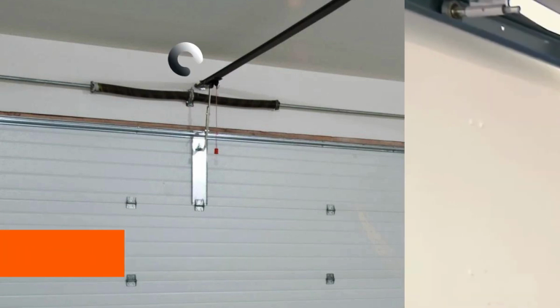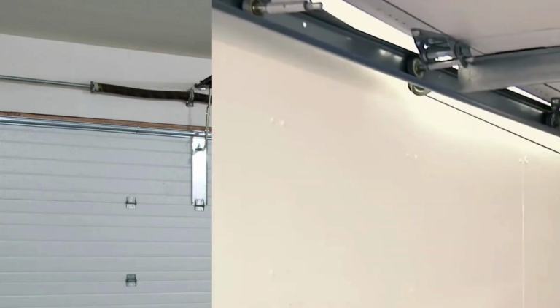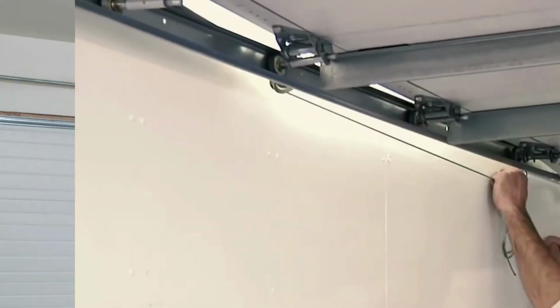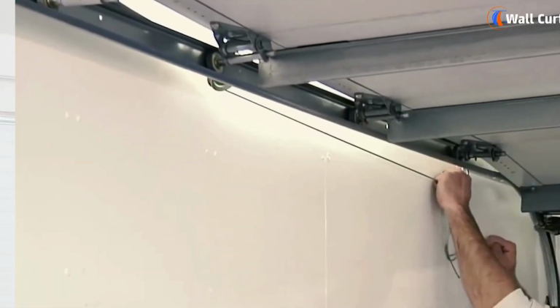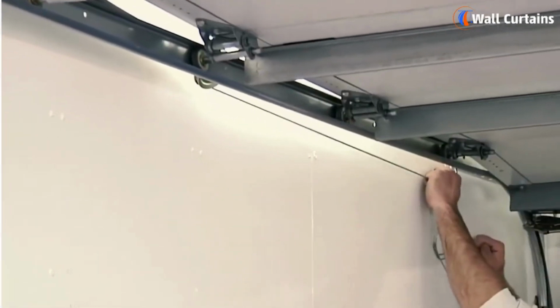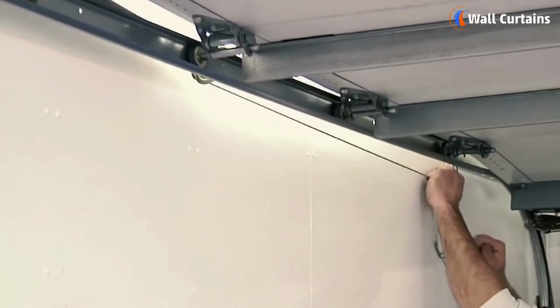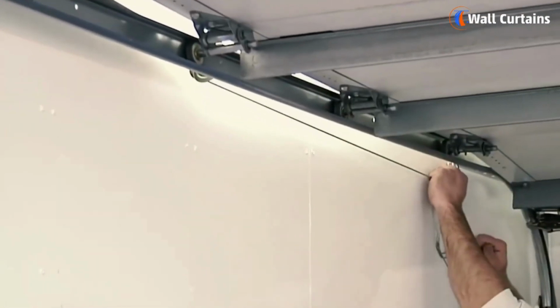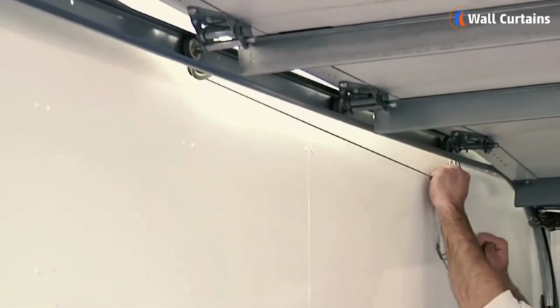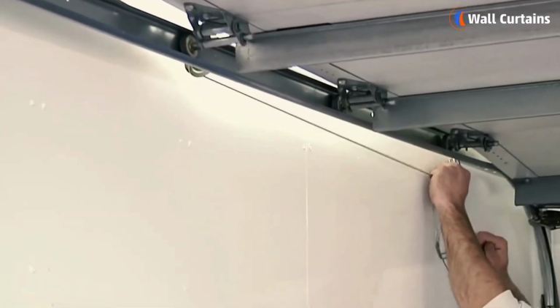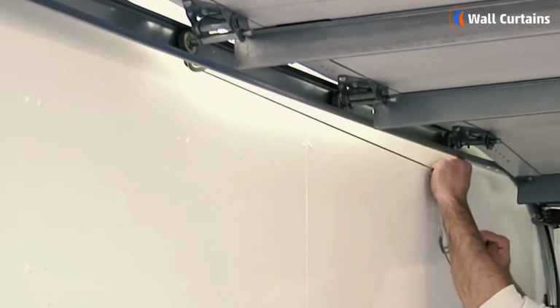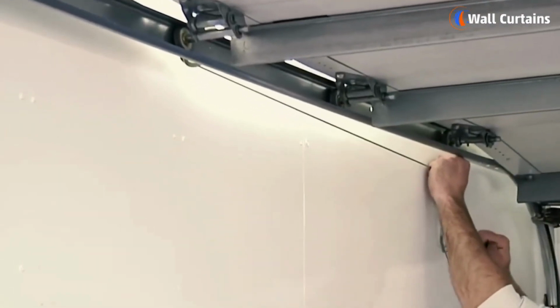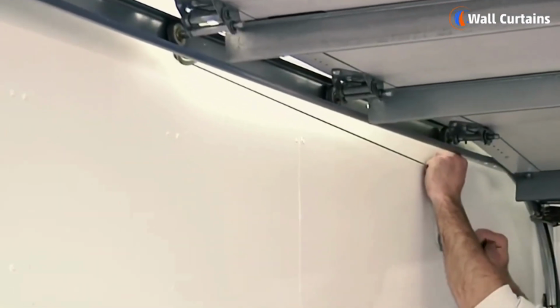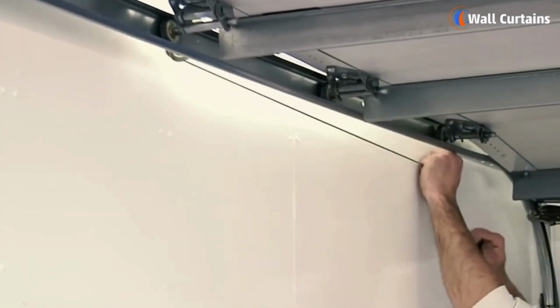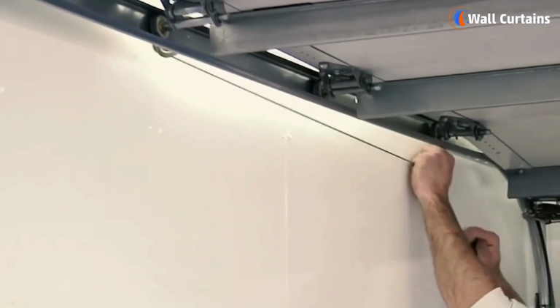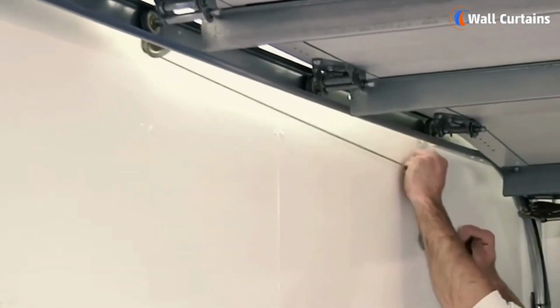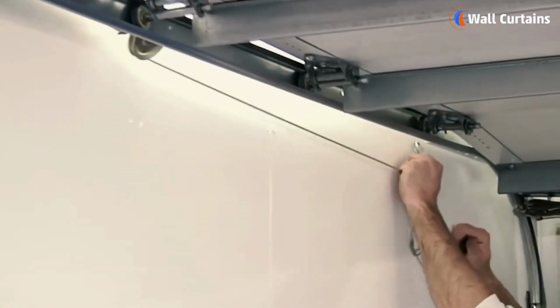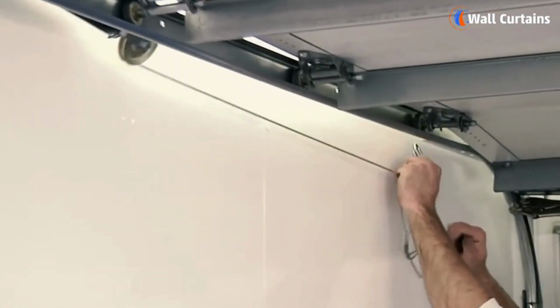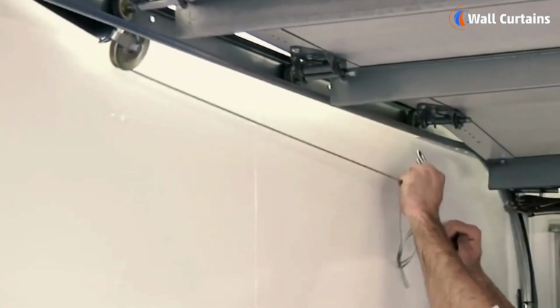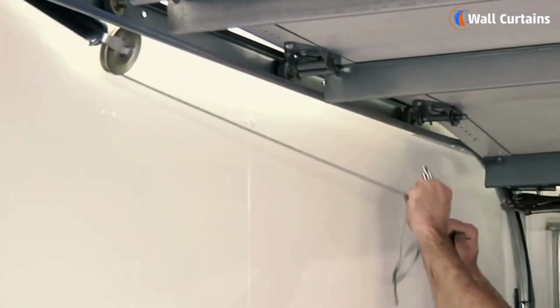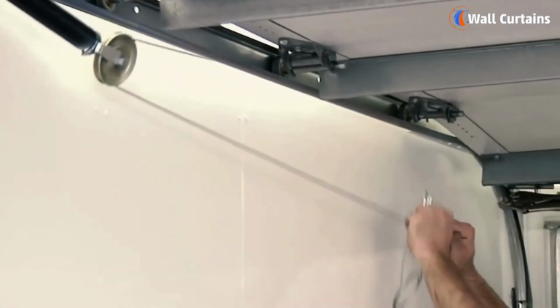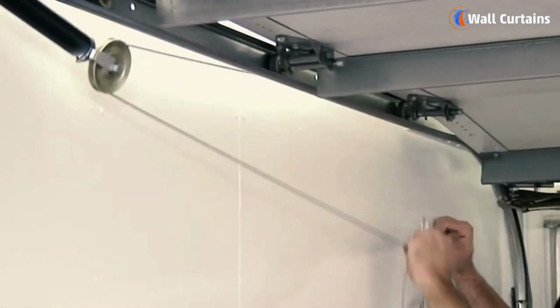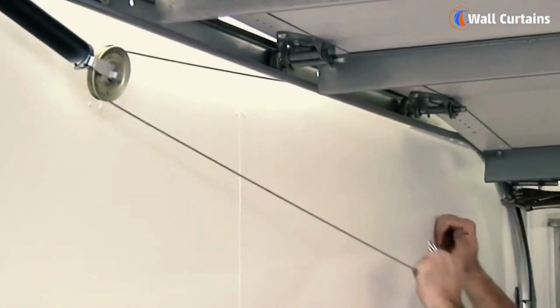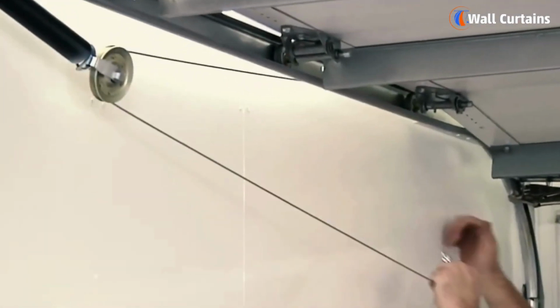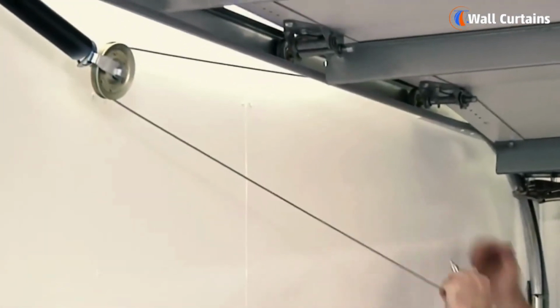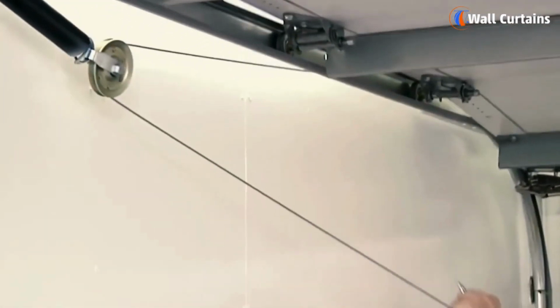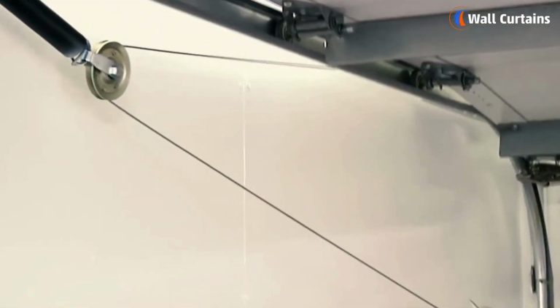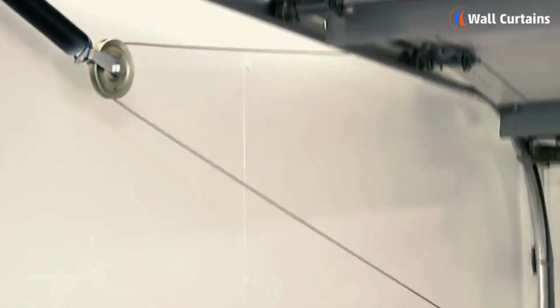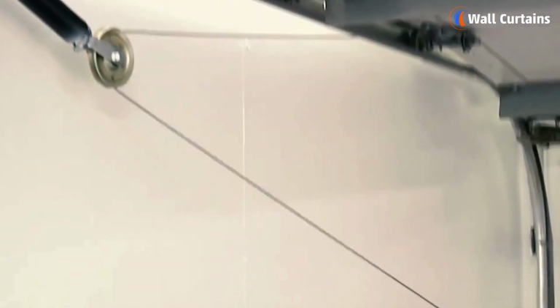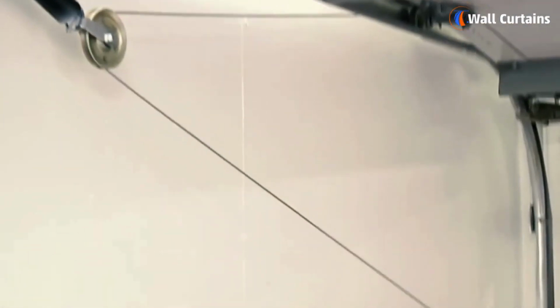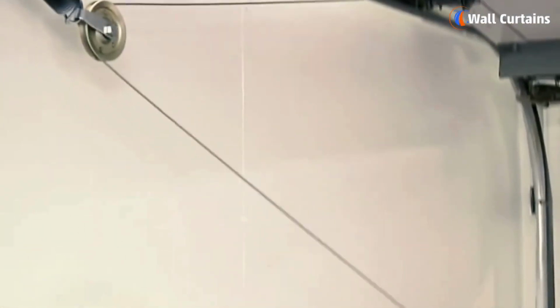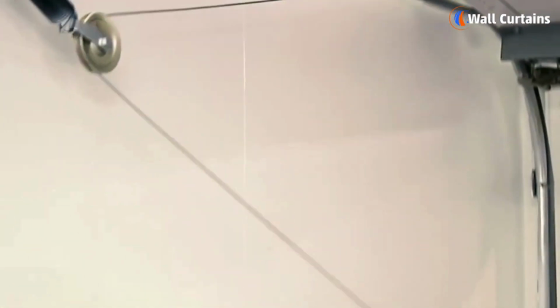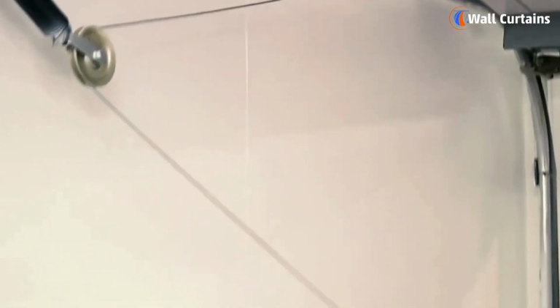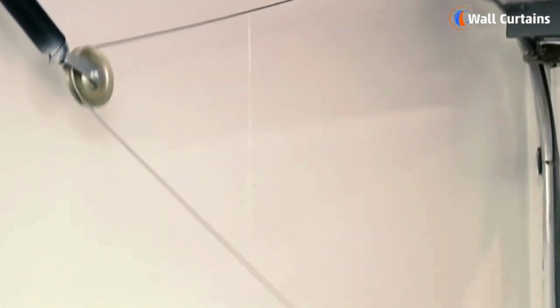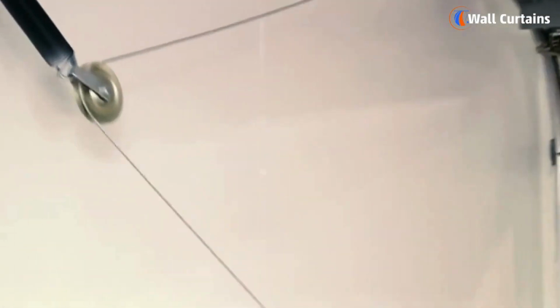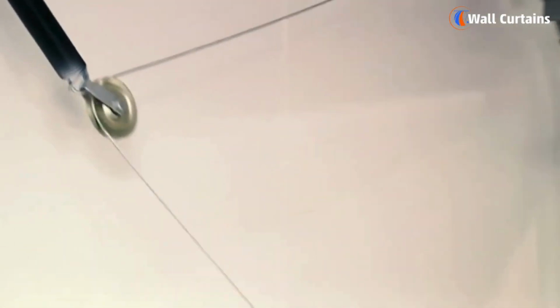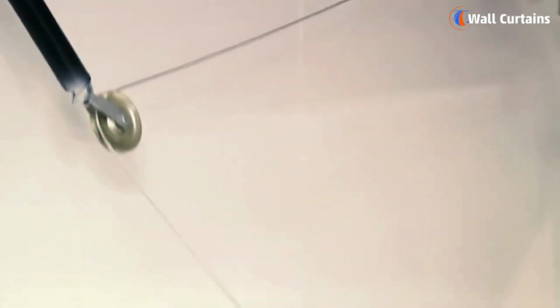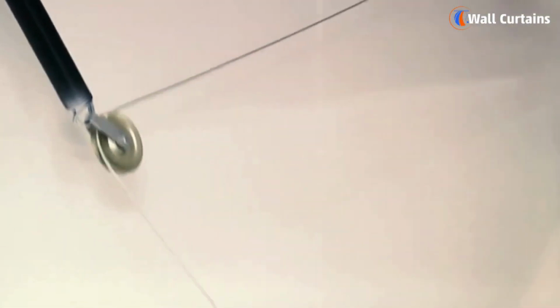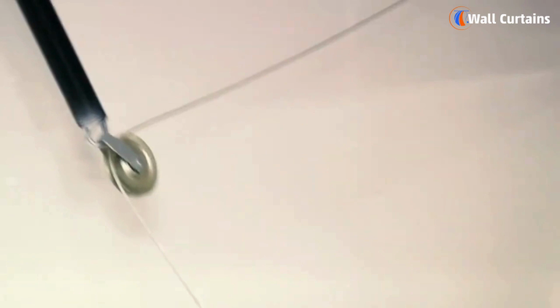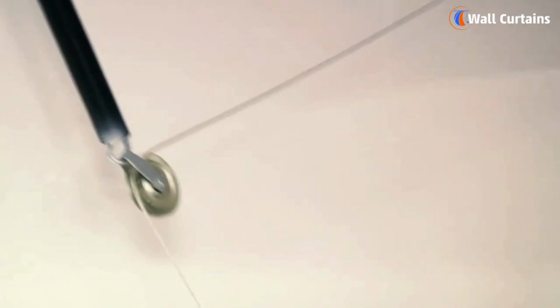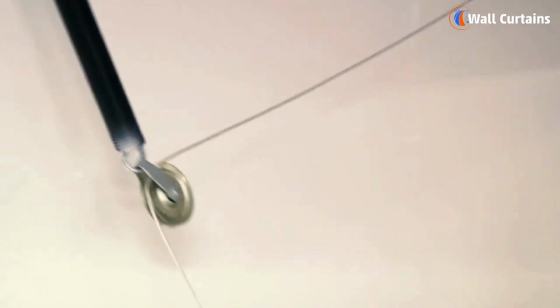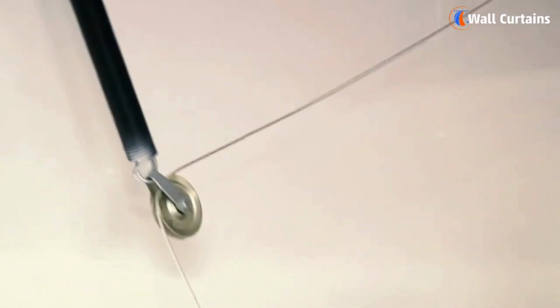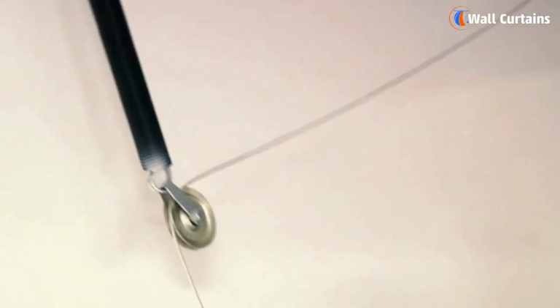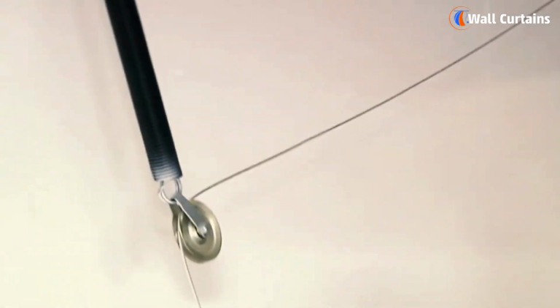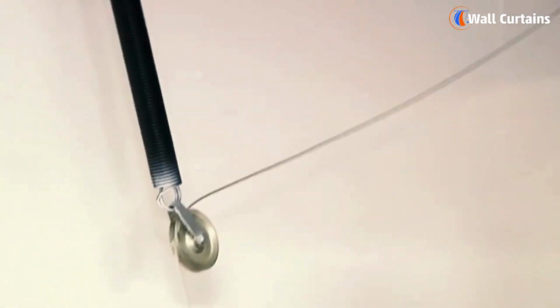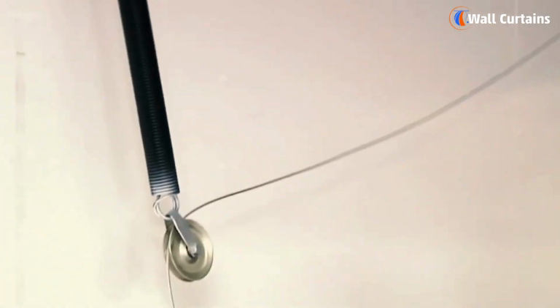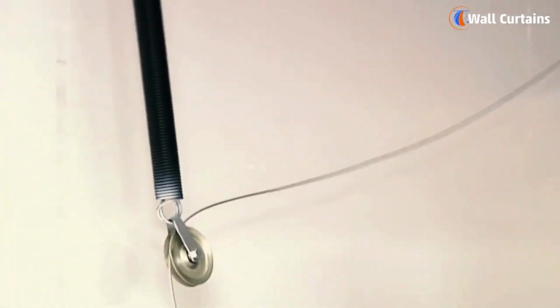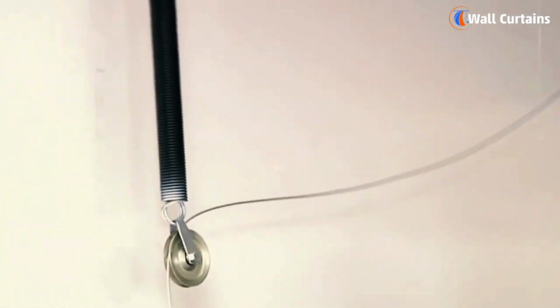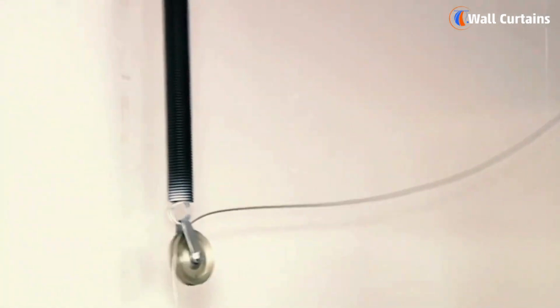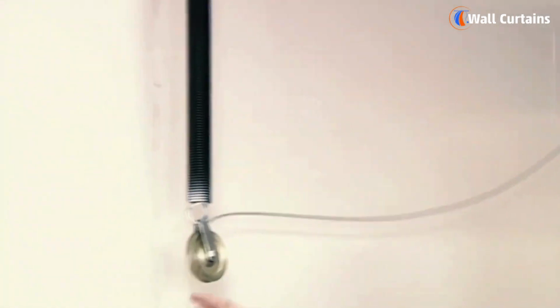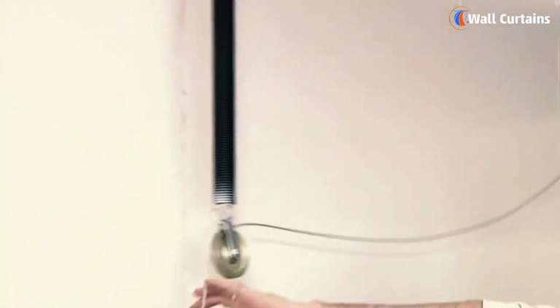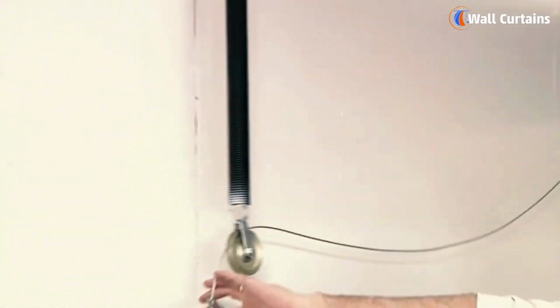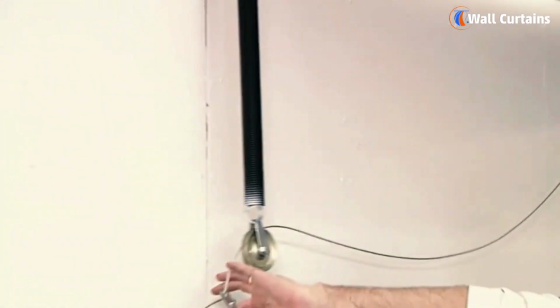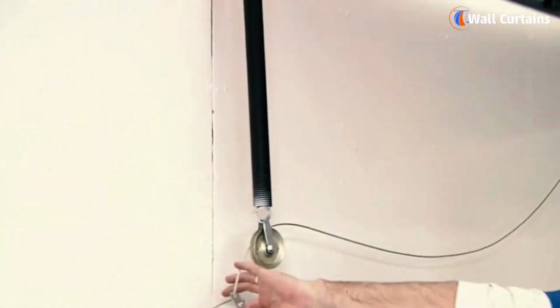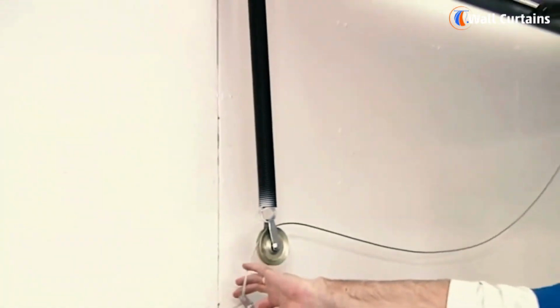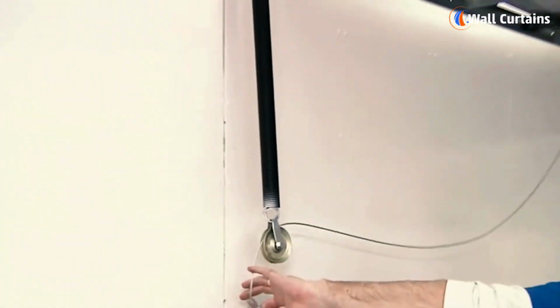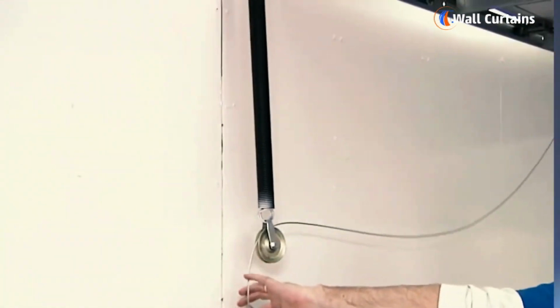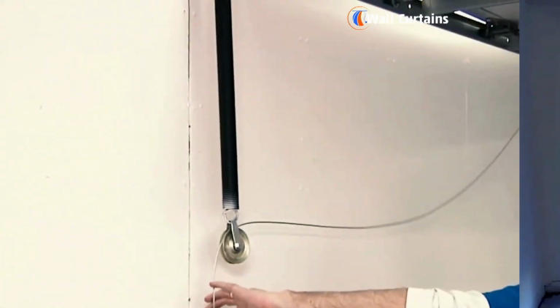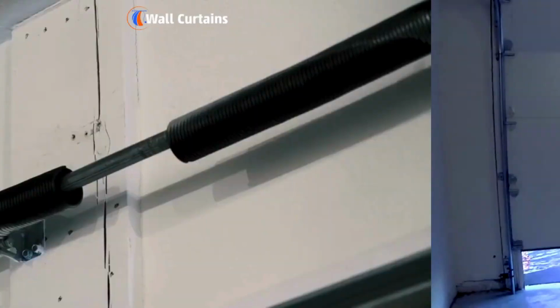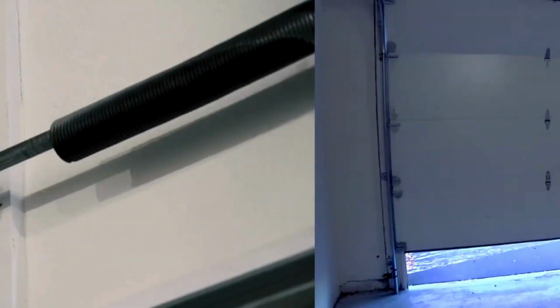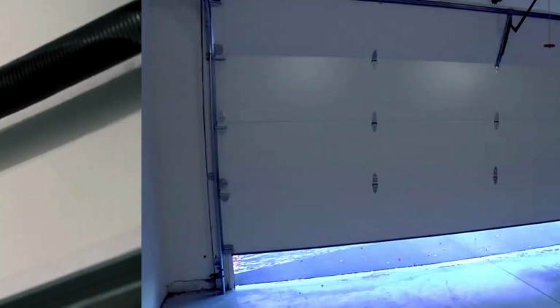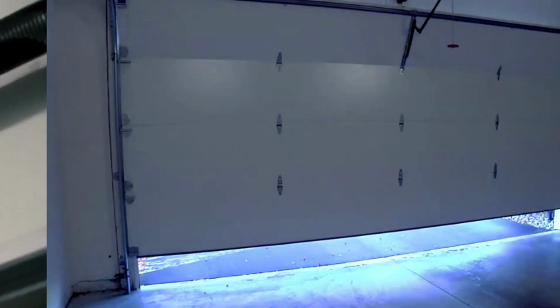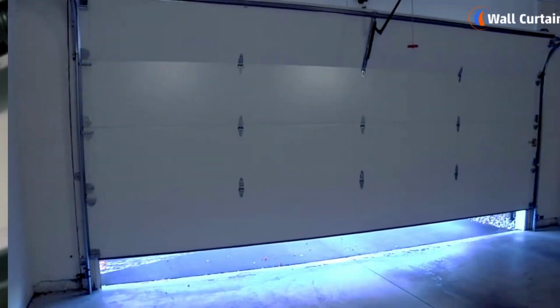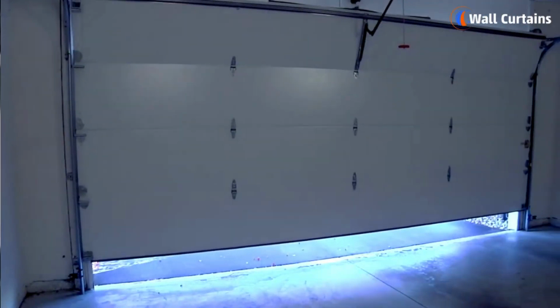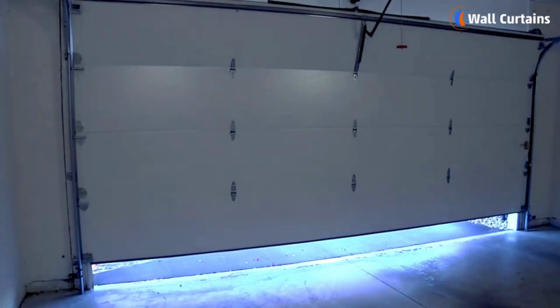Starting with extension springs — you'll typically find these on either side of the garage door. They stretch and contract as the door opens and closes.